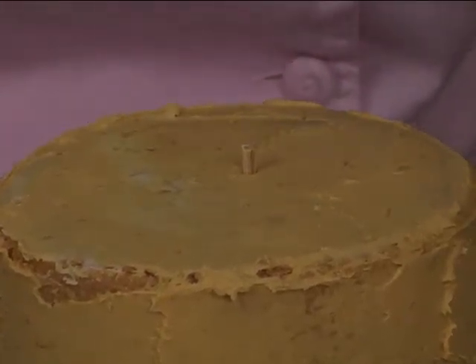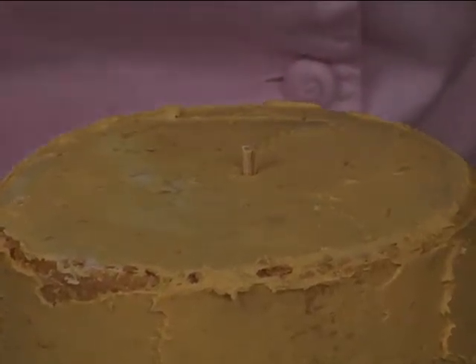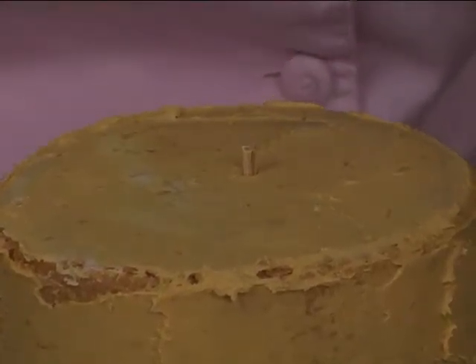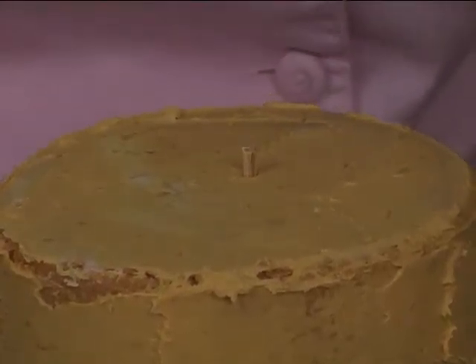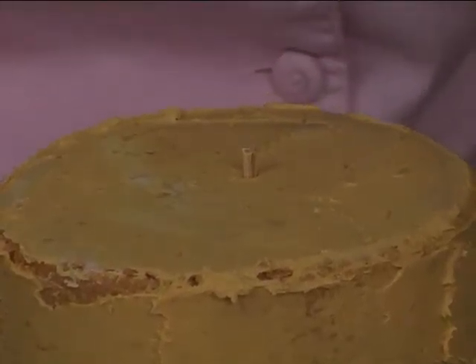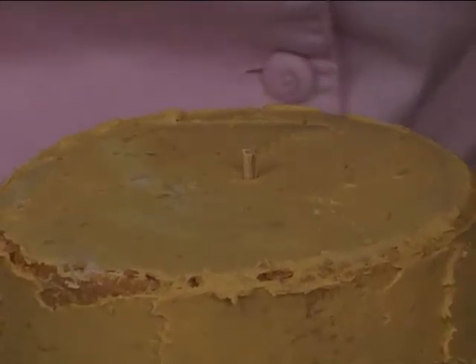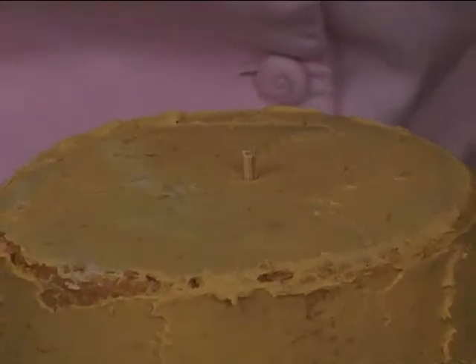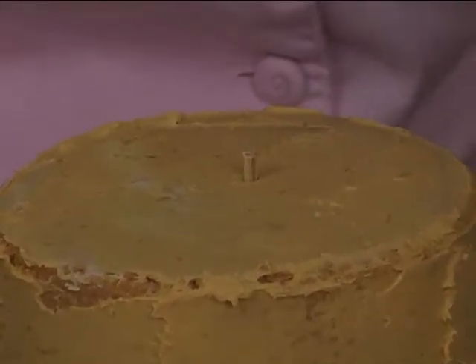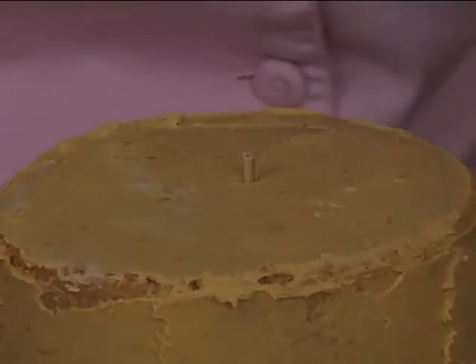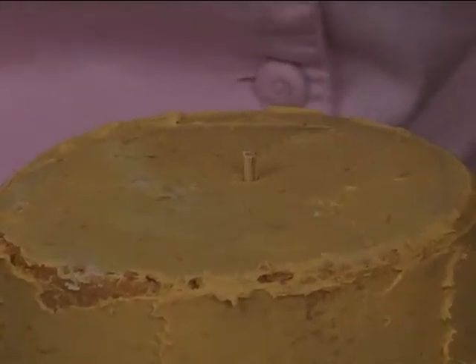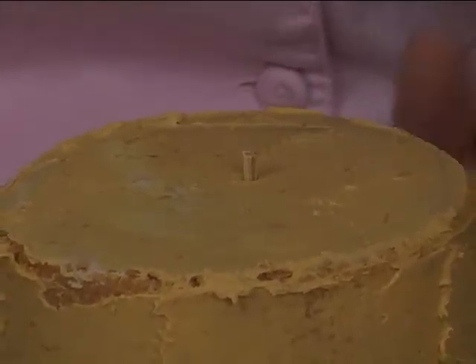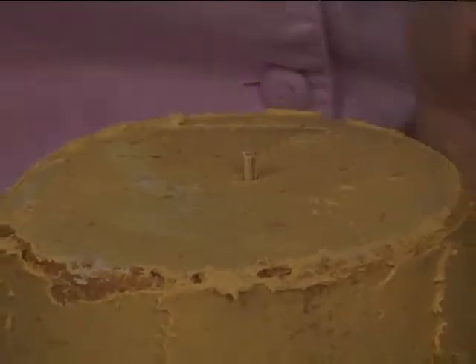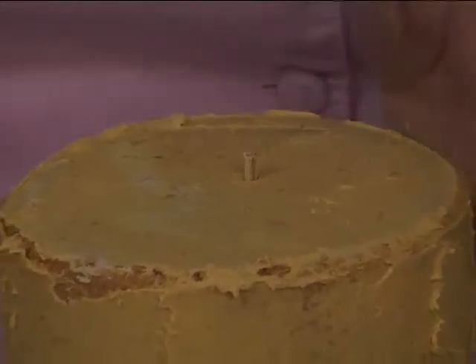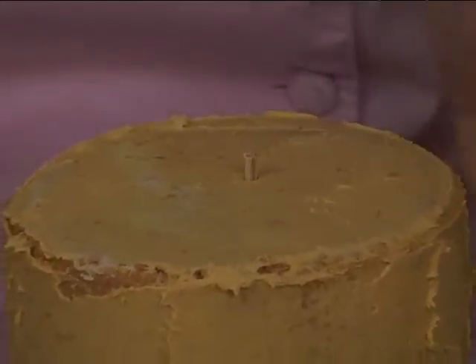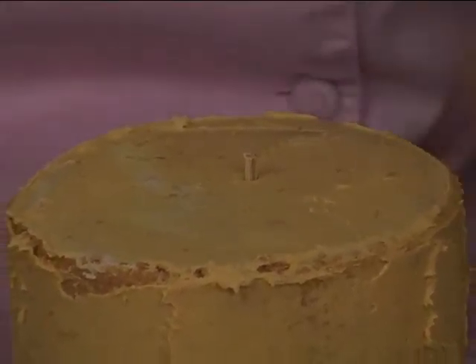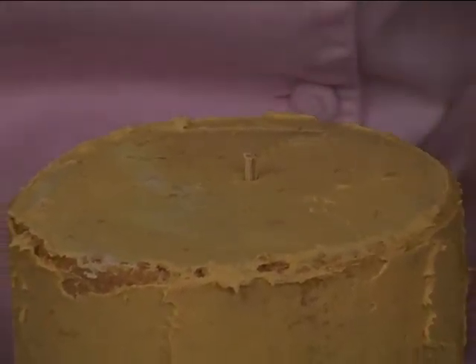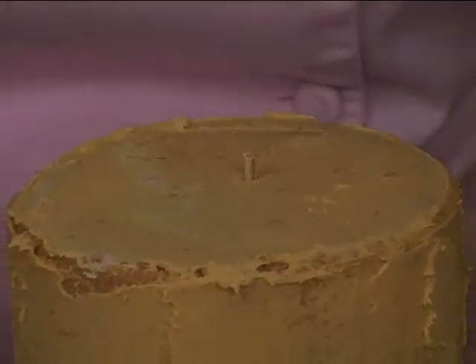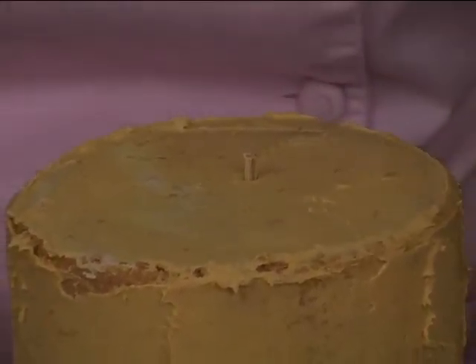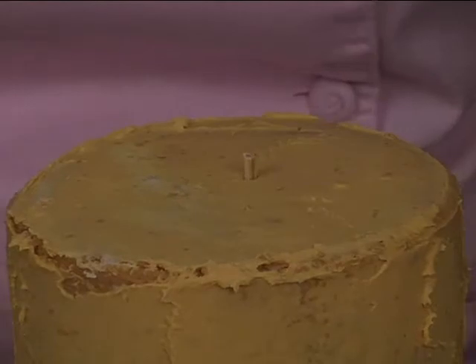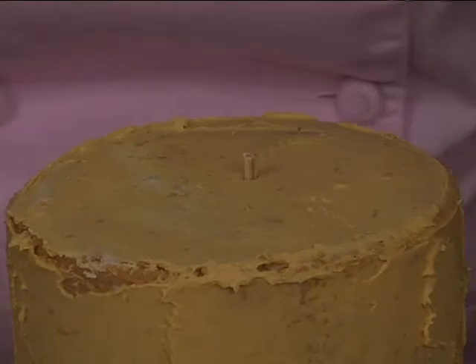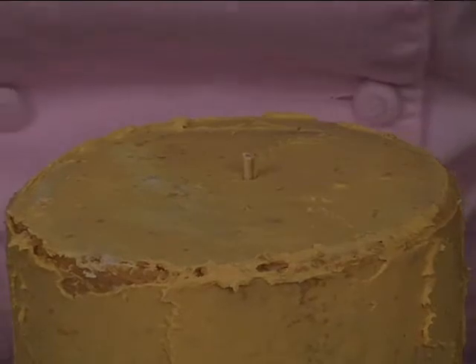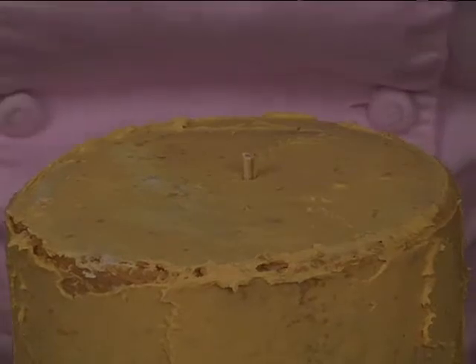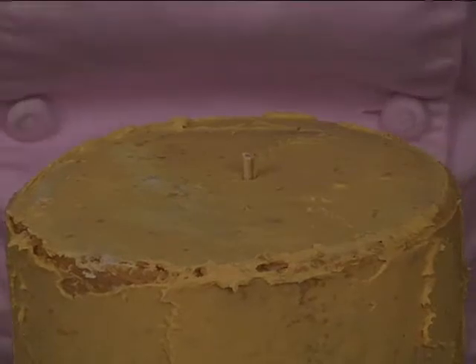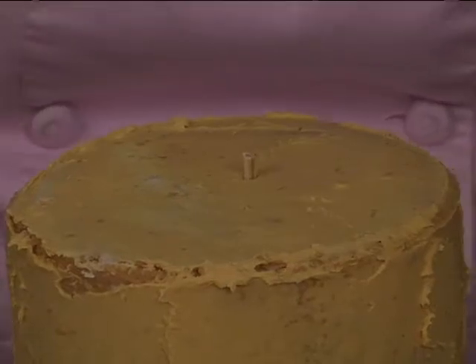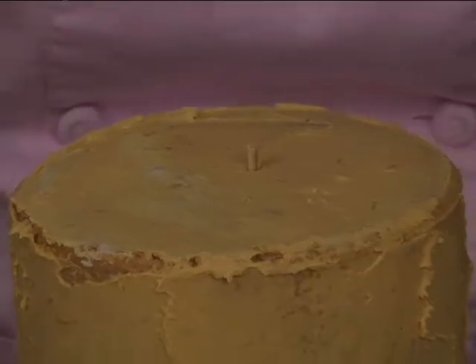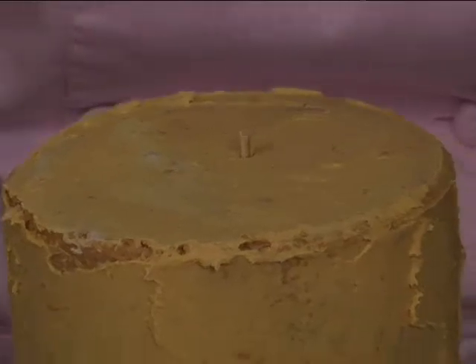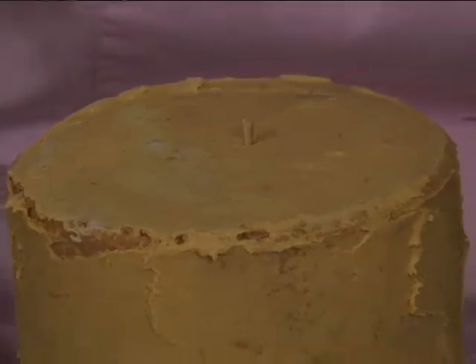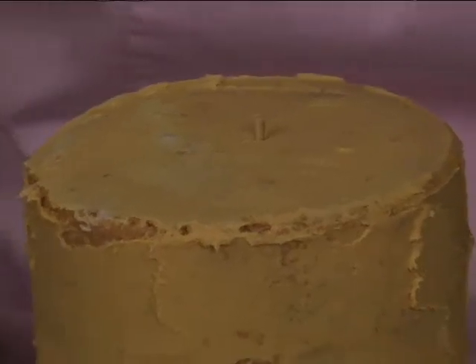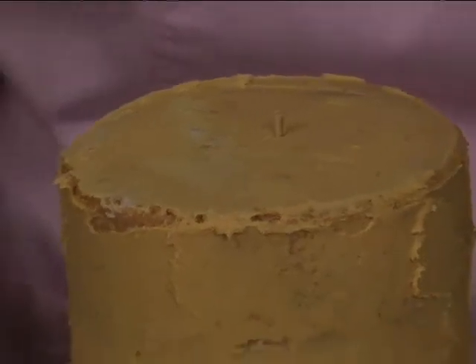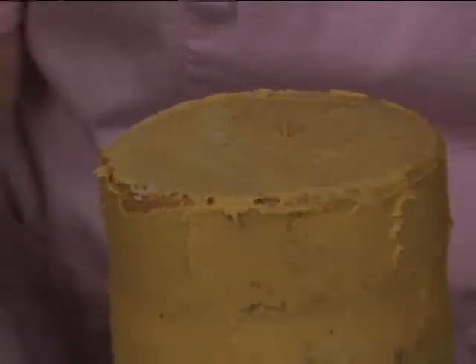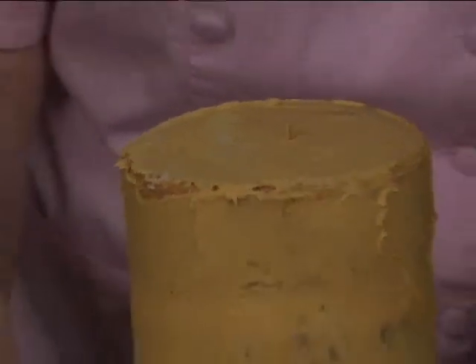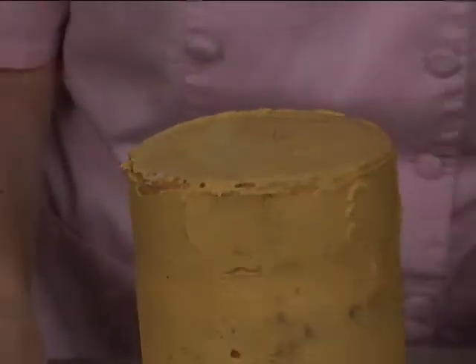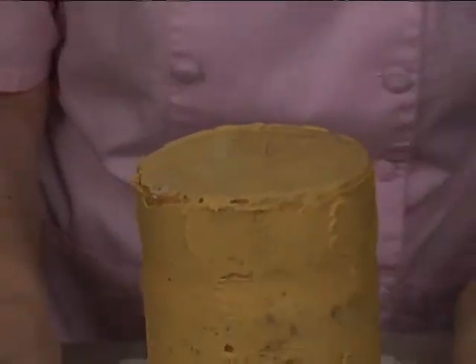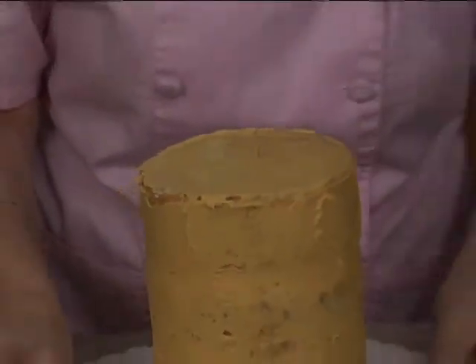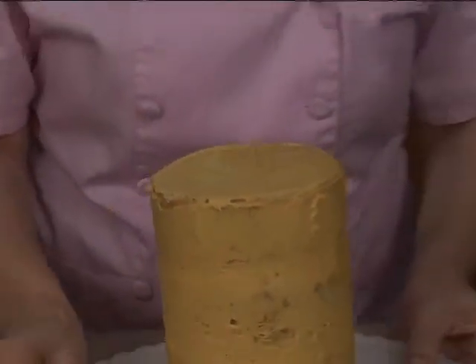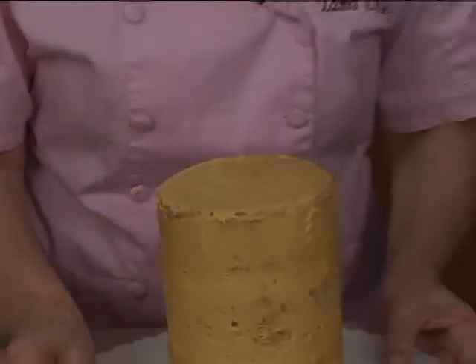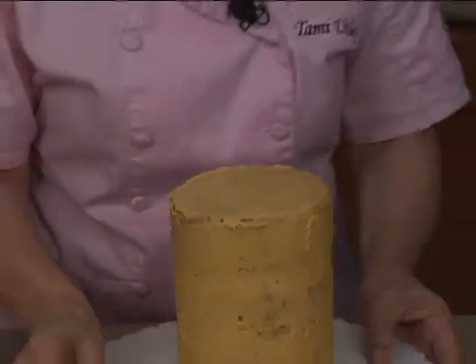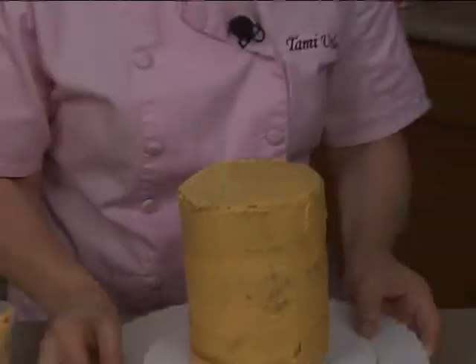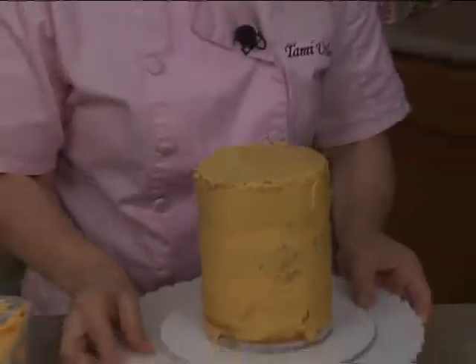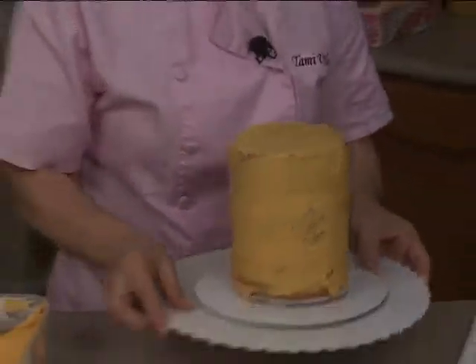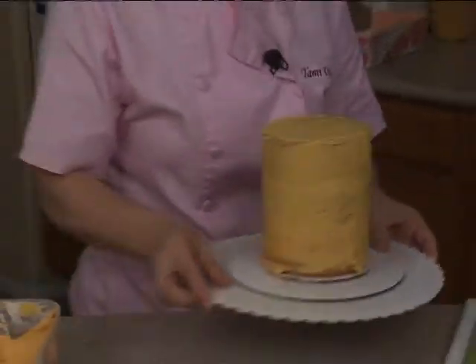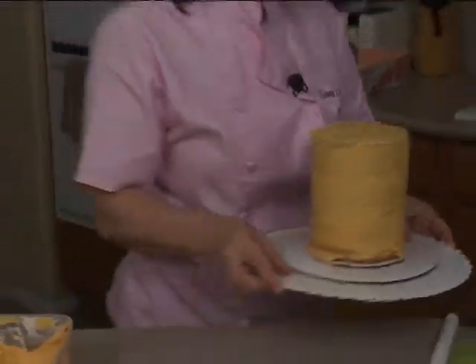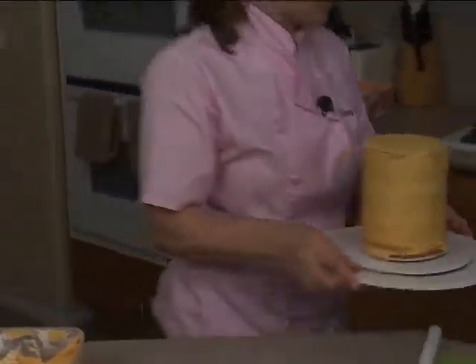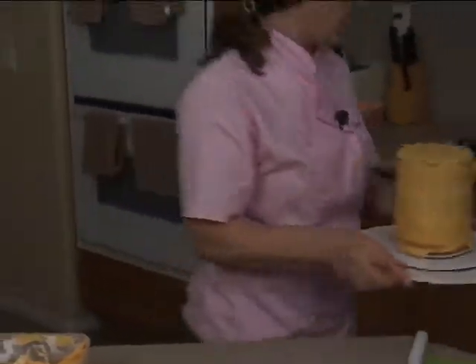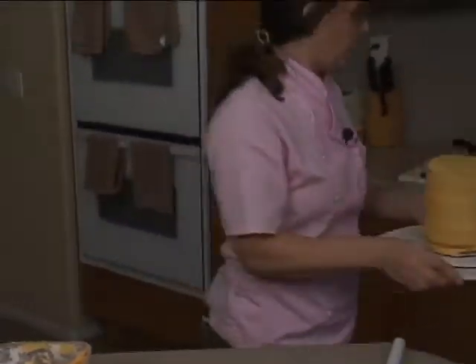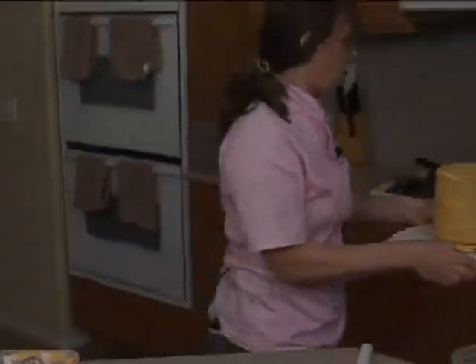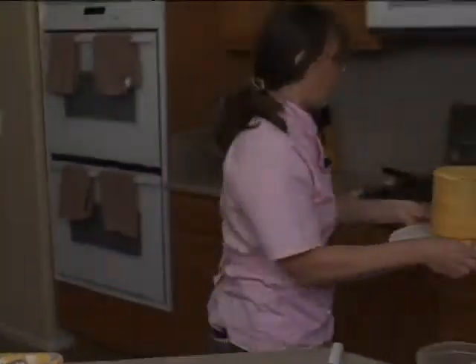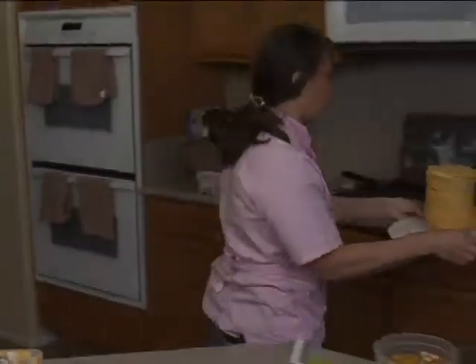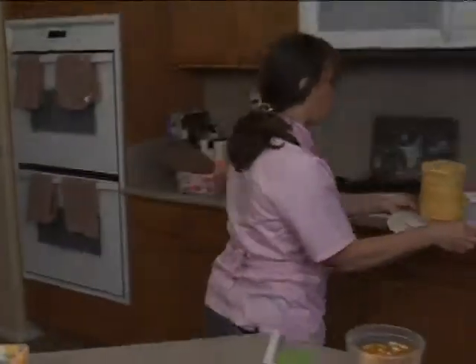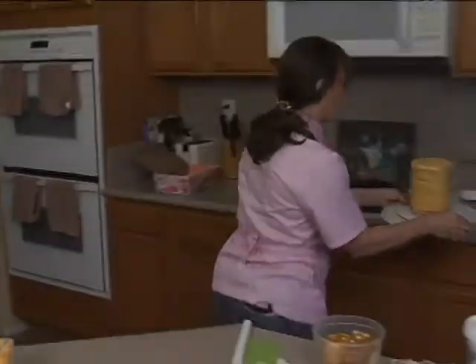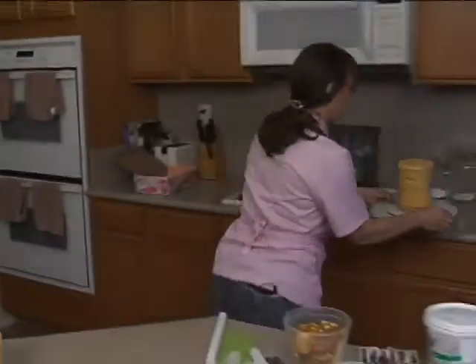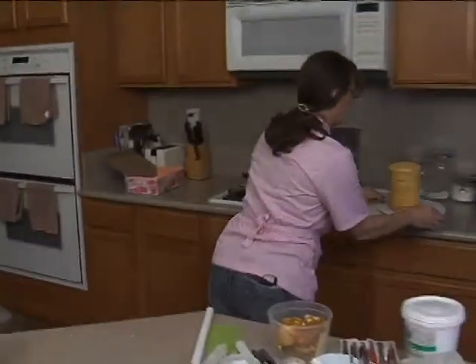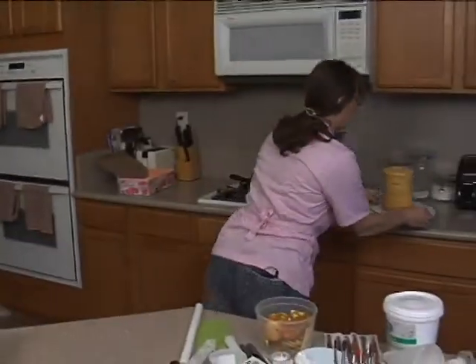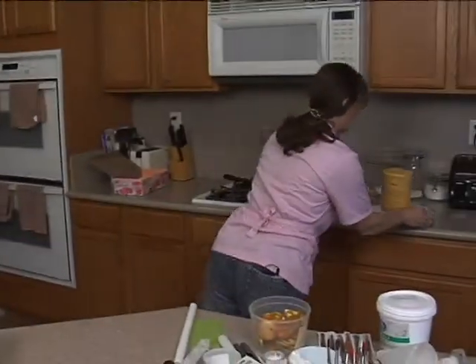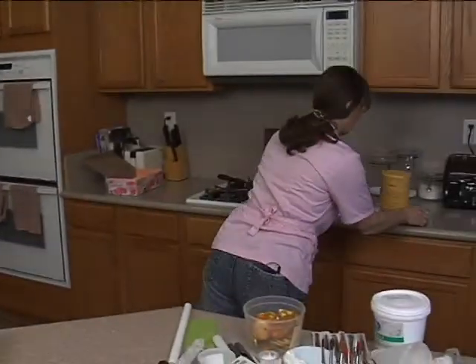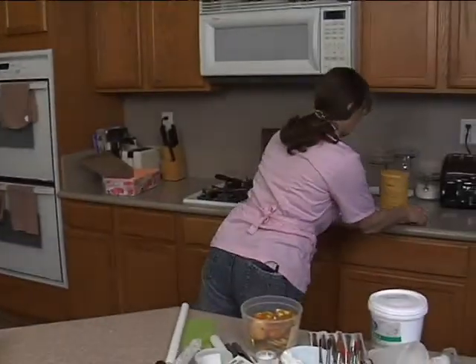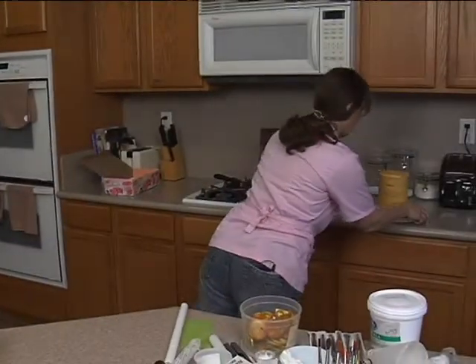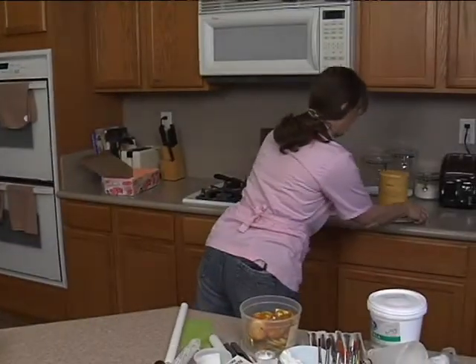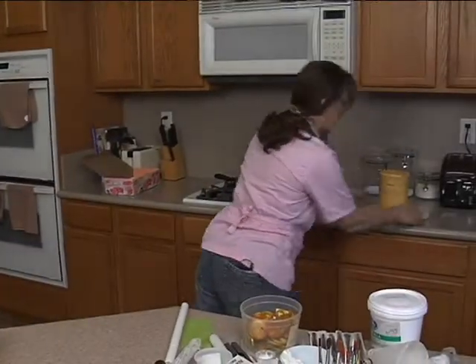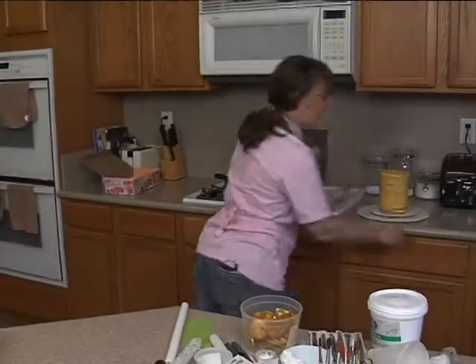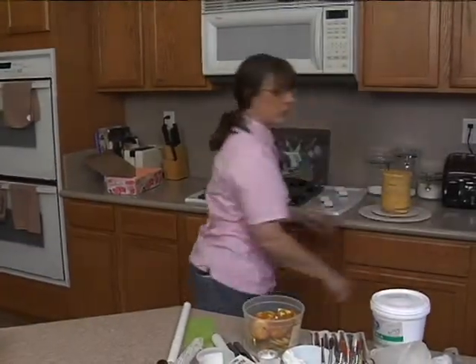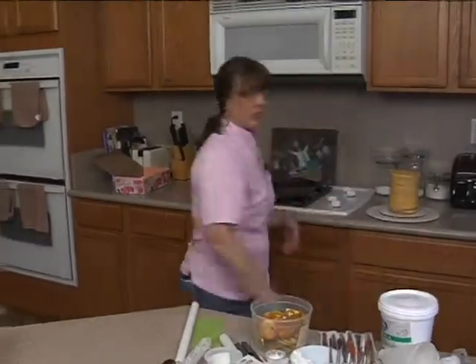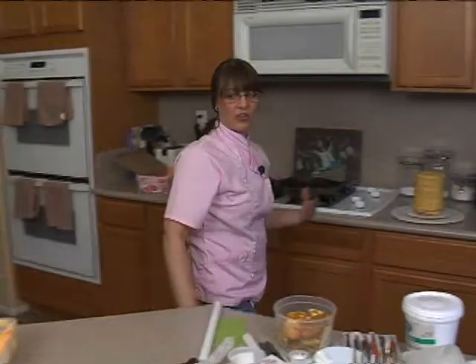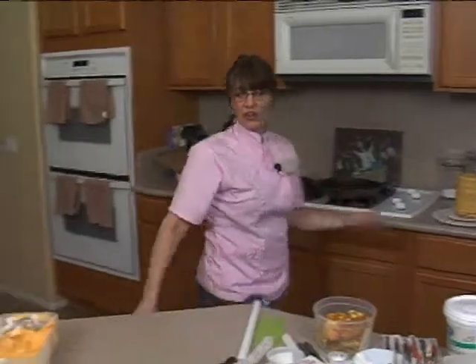I'm going to go ahead and leave this and let it crust just for a second. While it's crusting, we're going to make the outside.